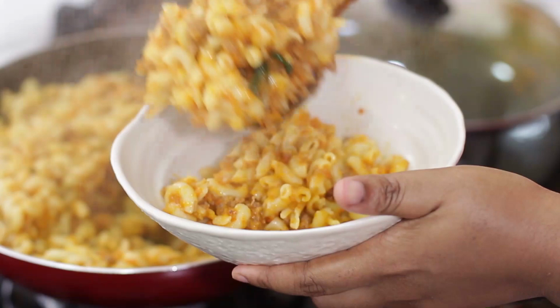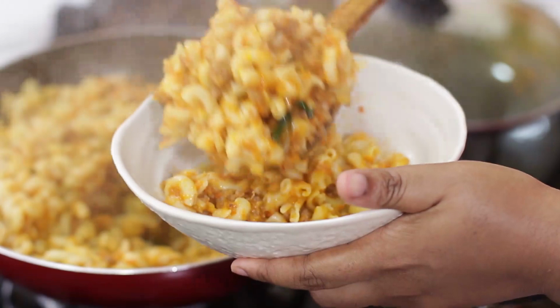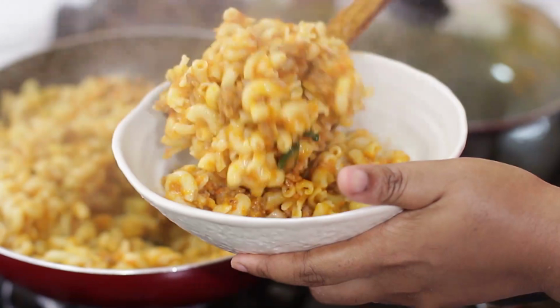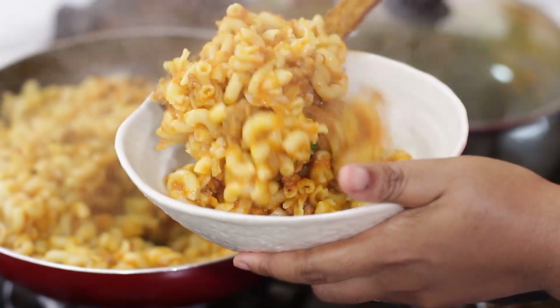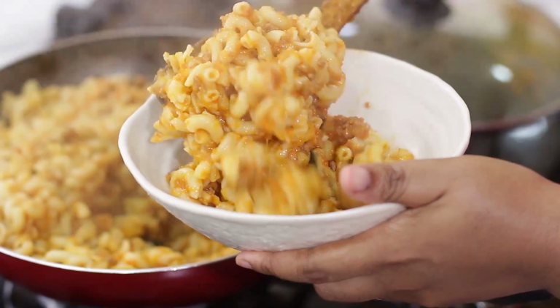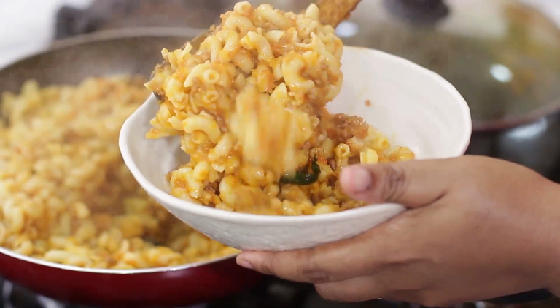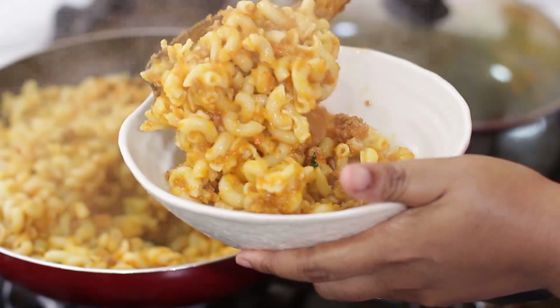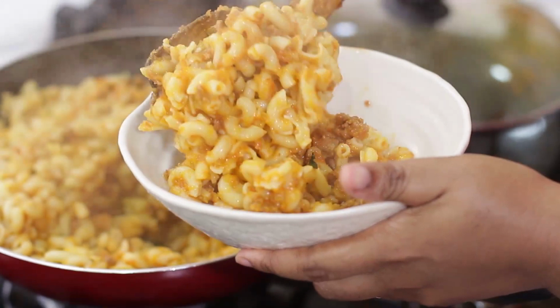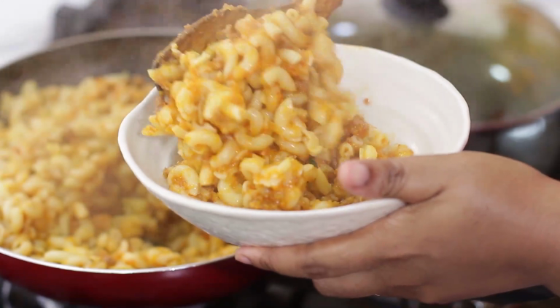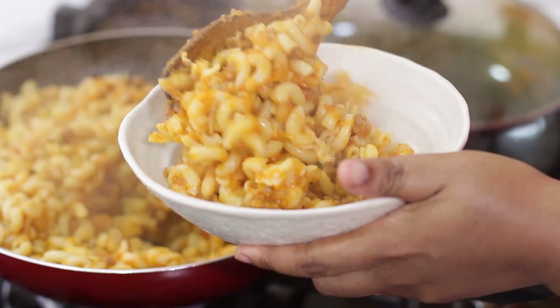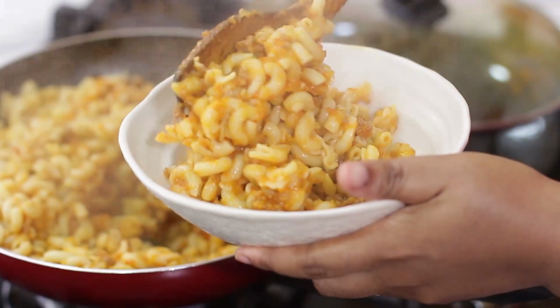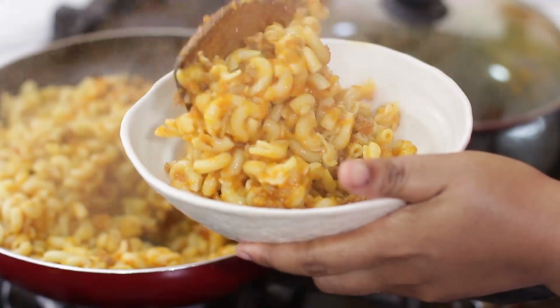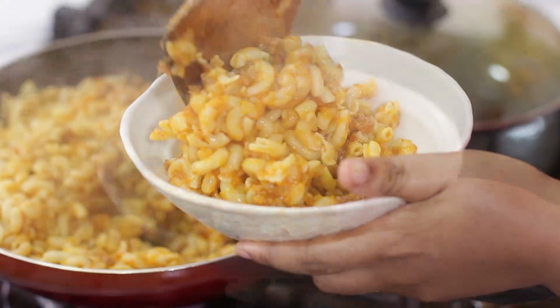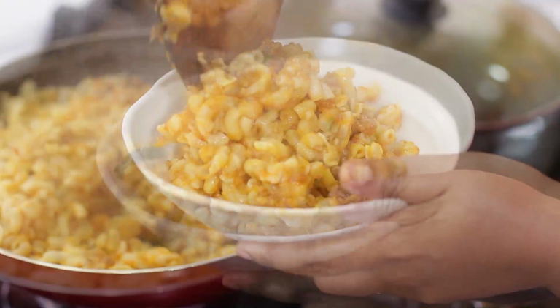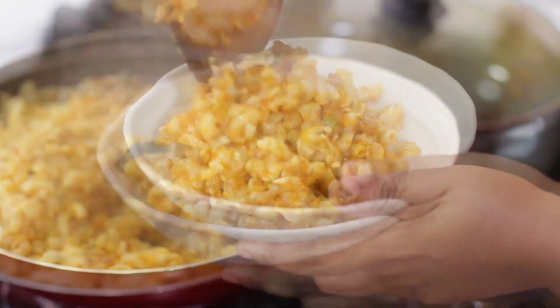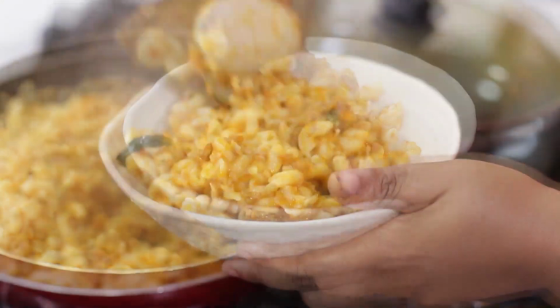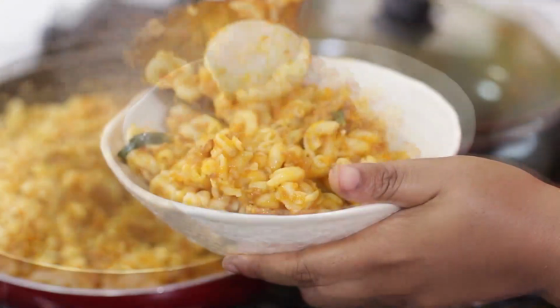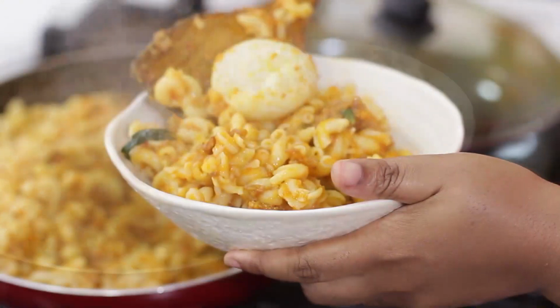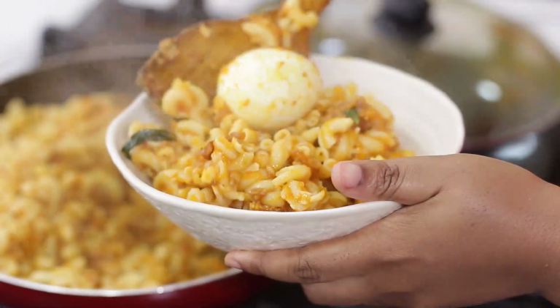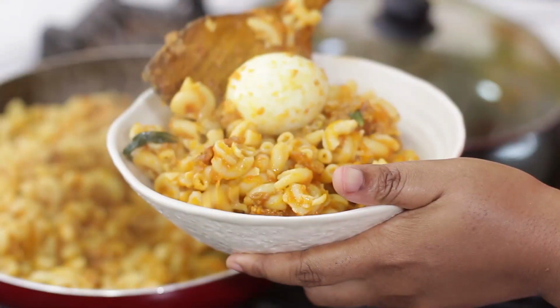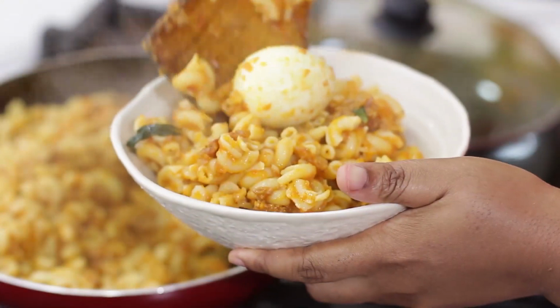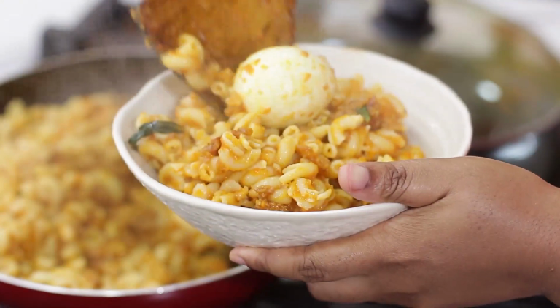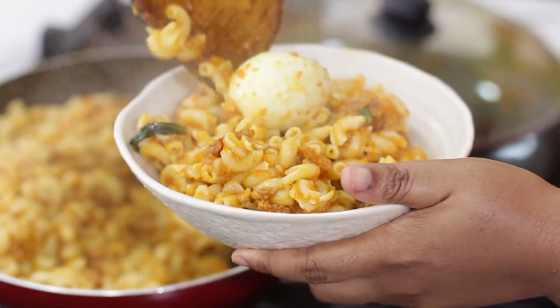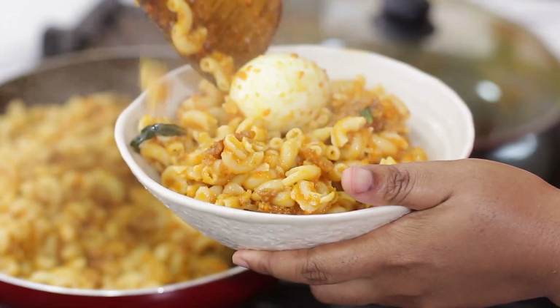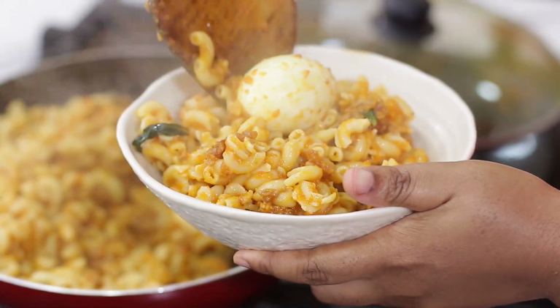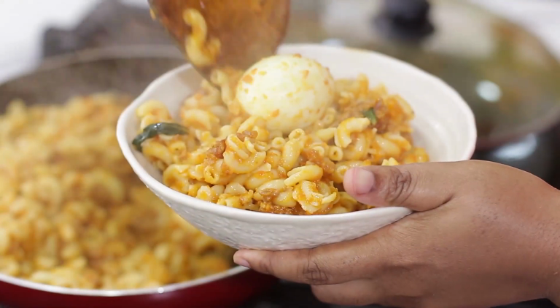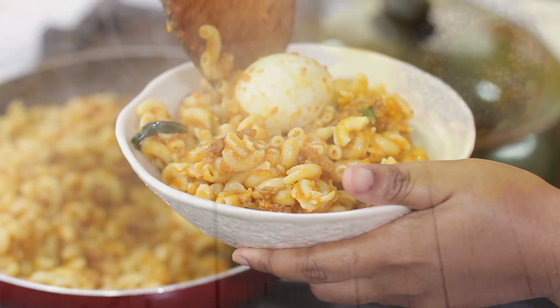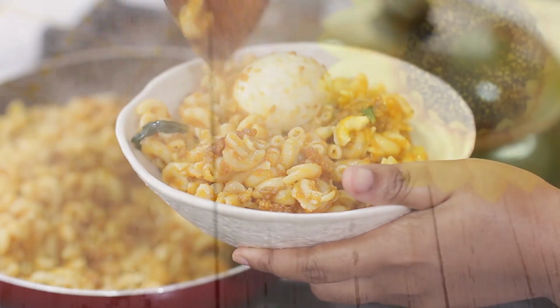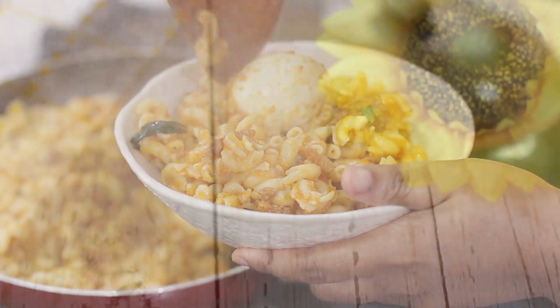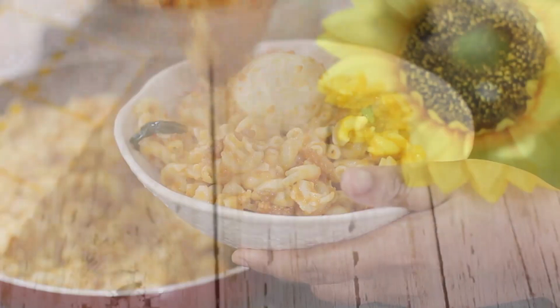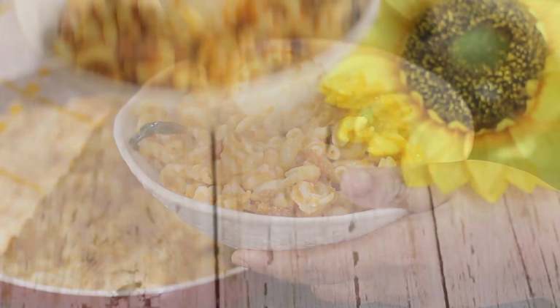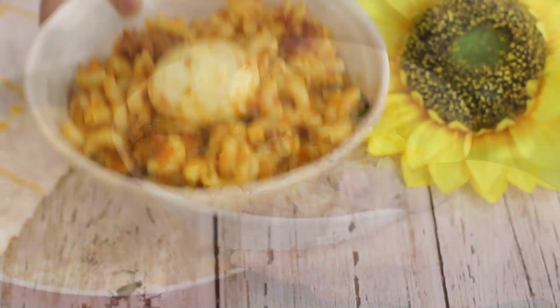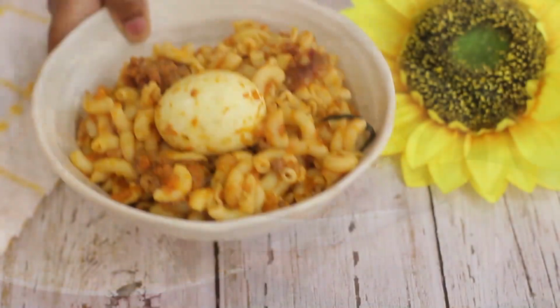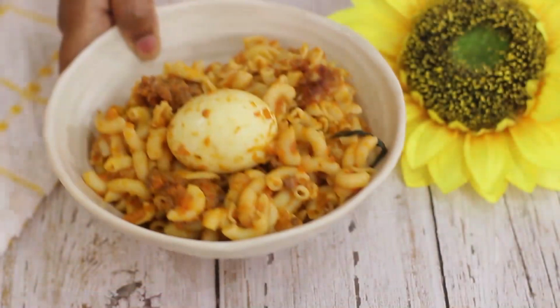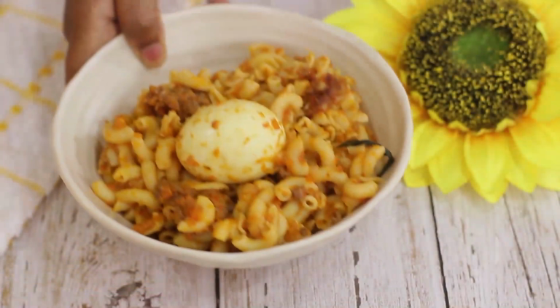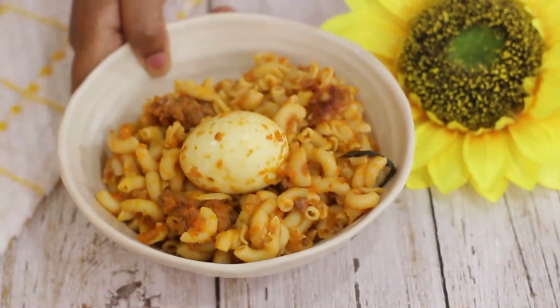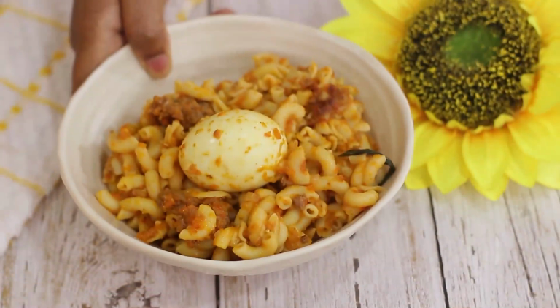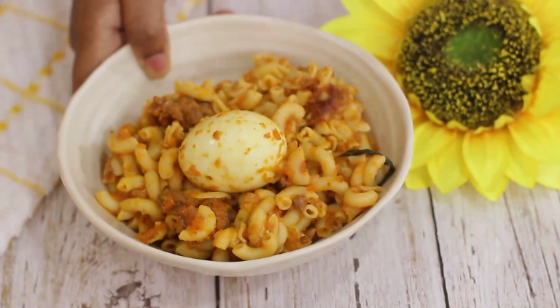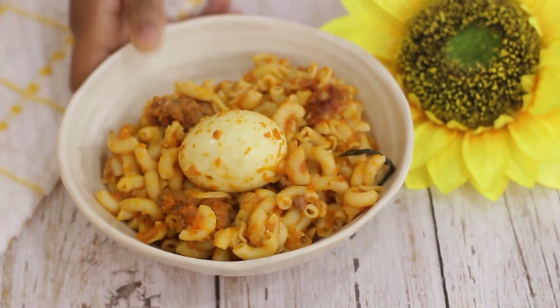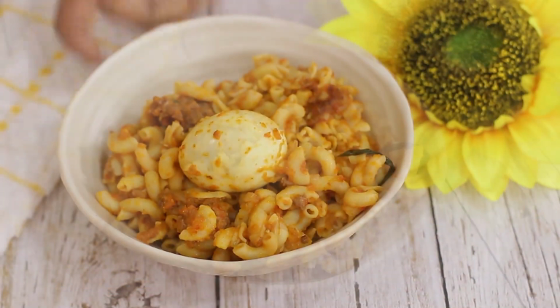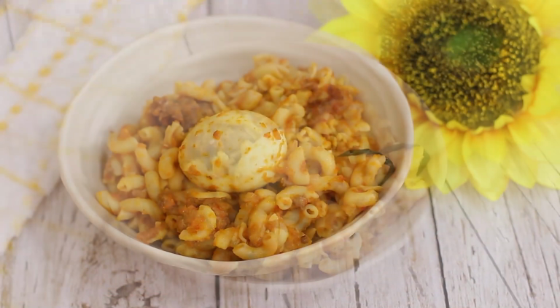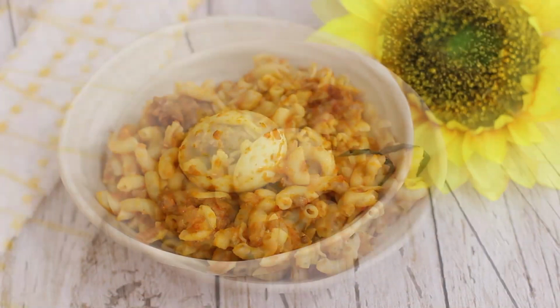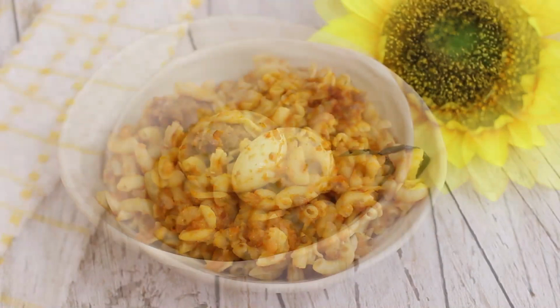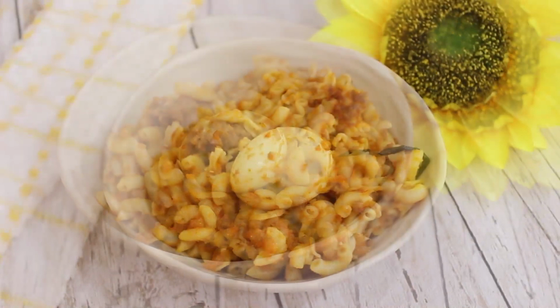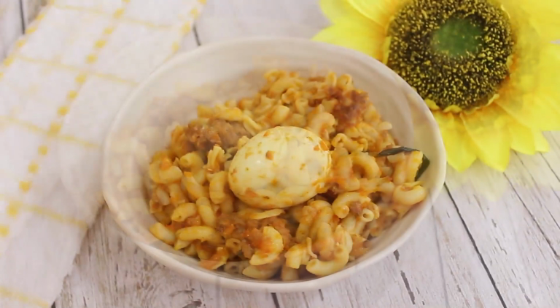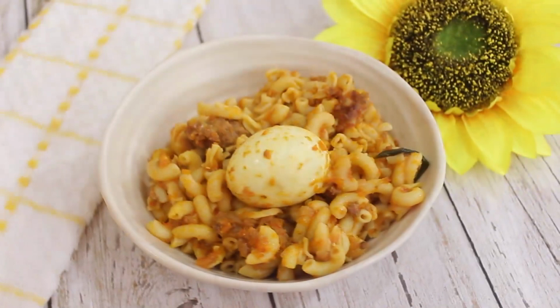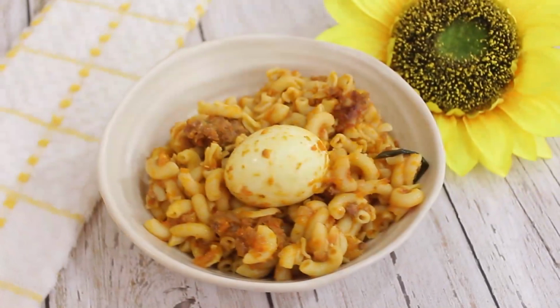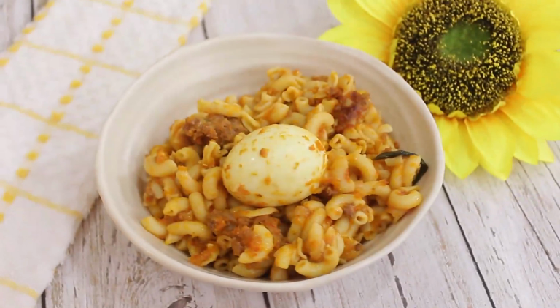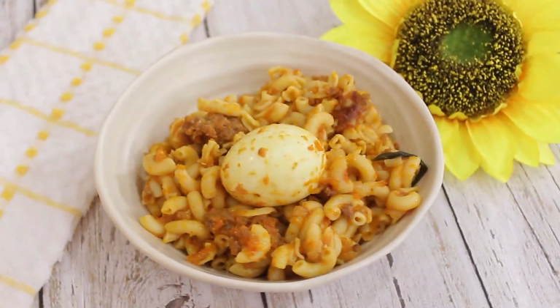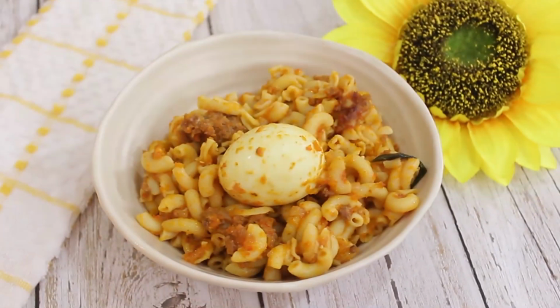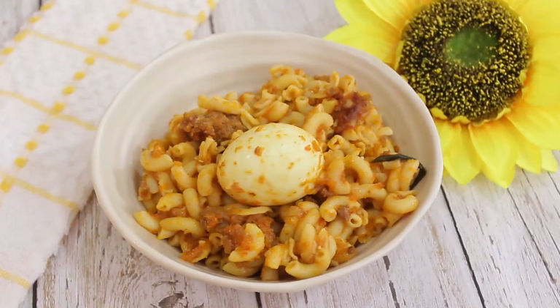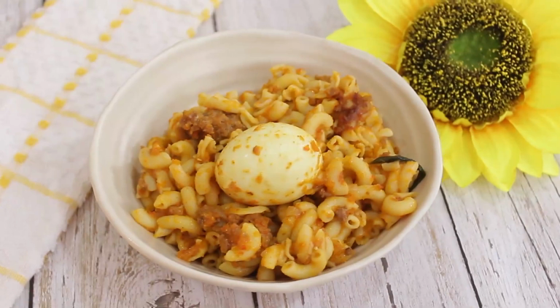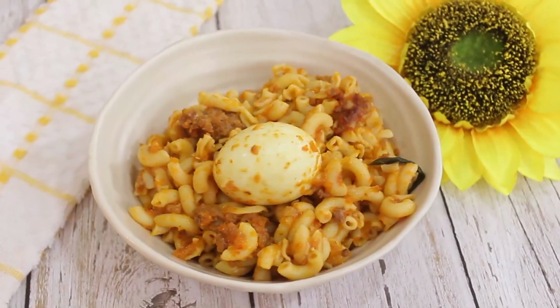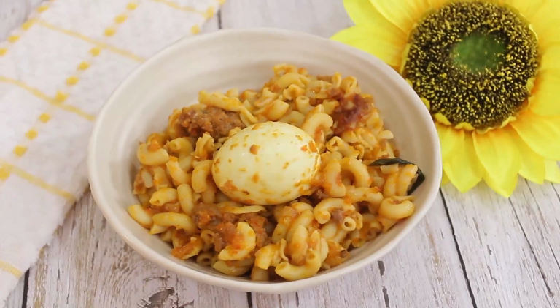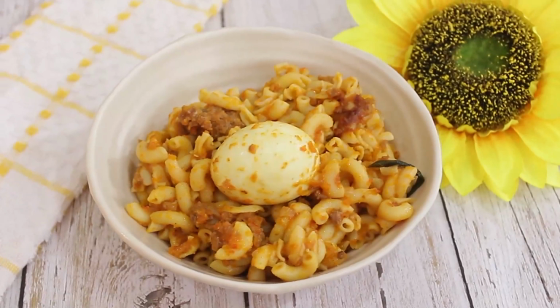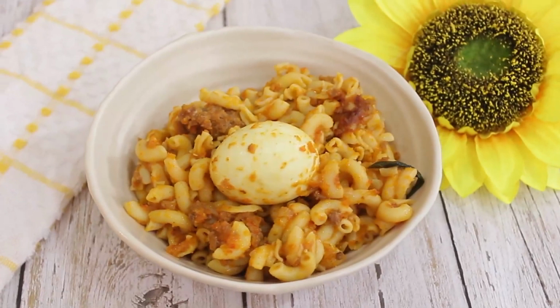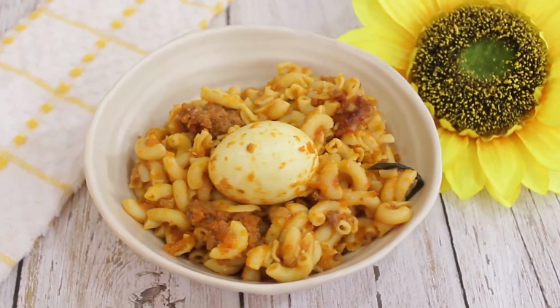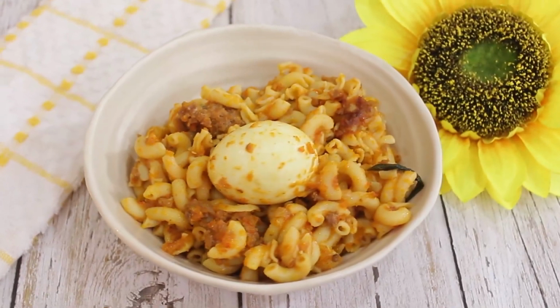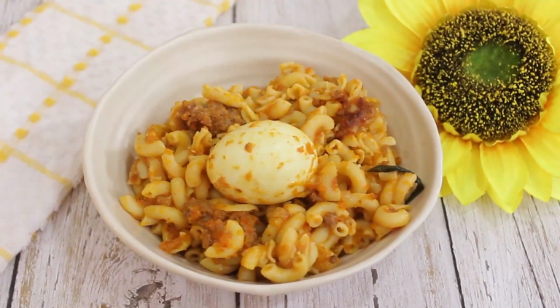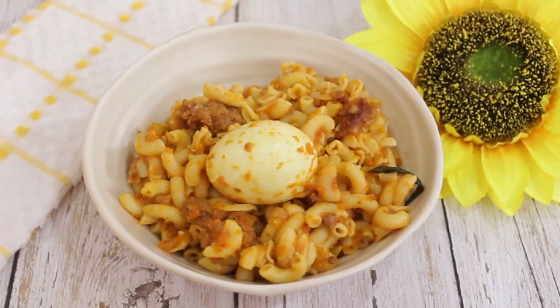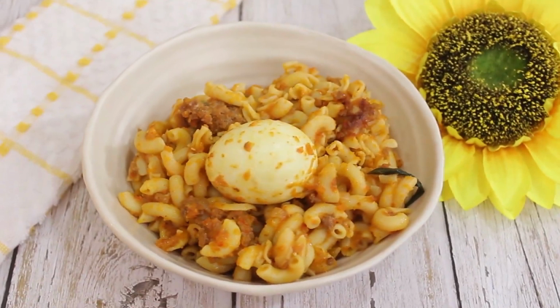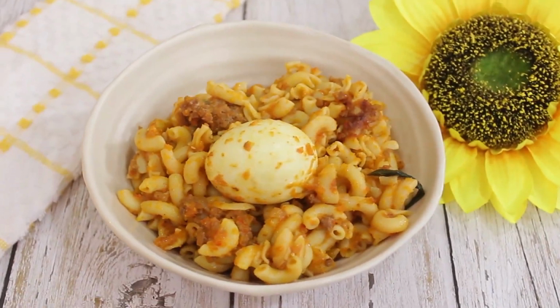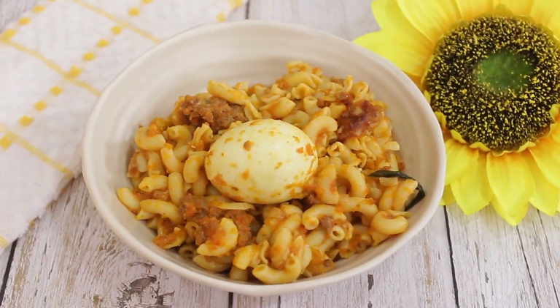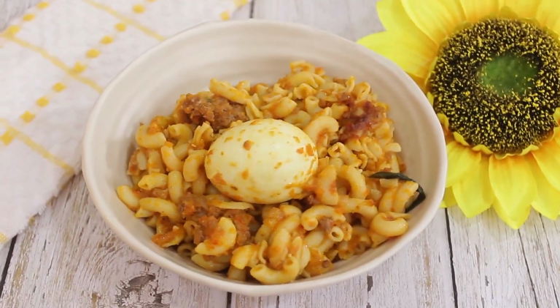For our recipe today, I am making a very special pasta recipe just the way my kids like it.